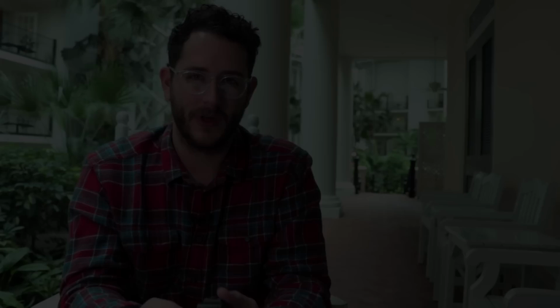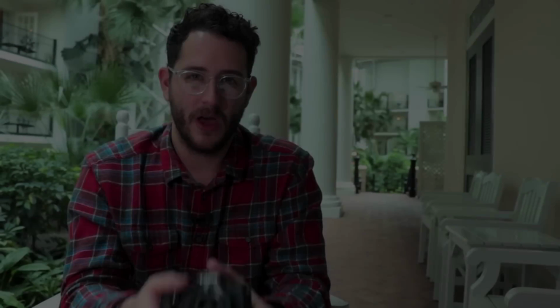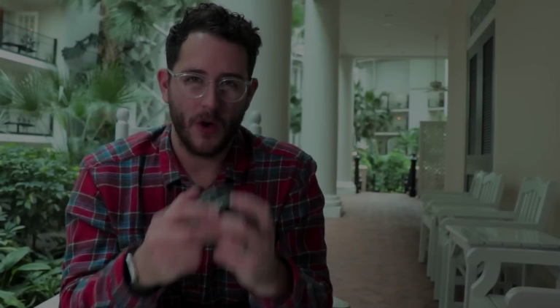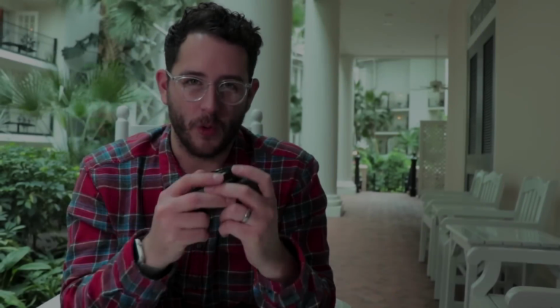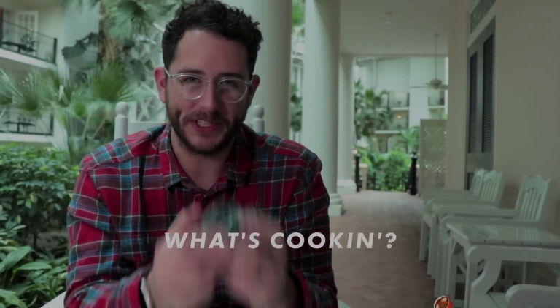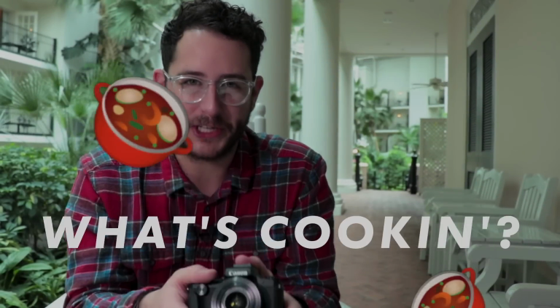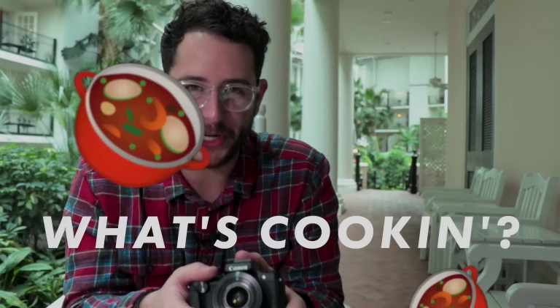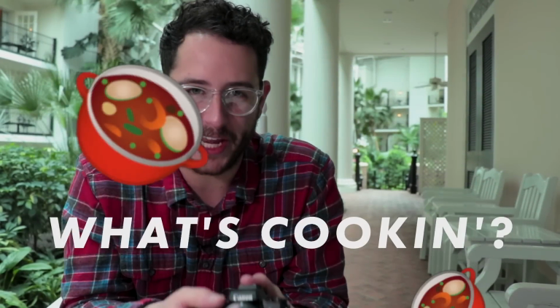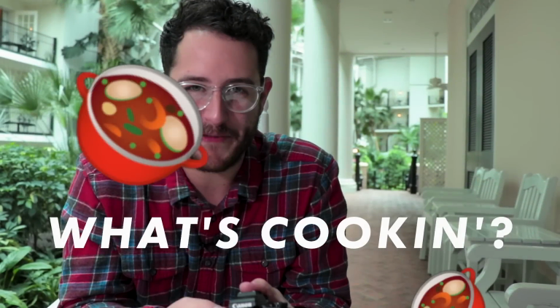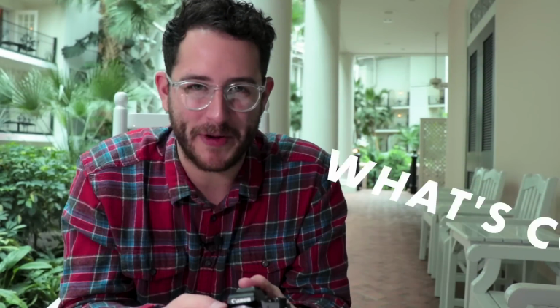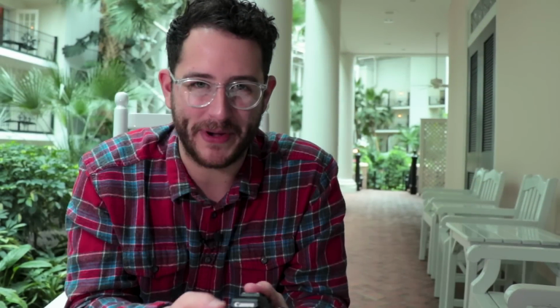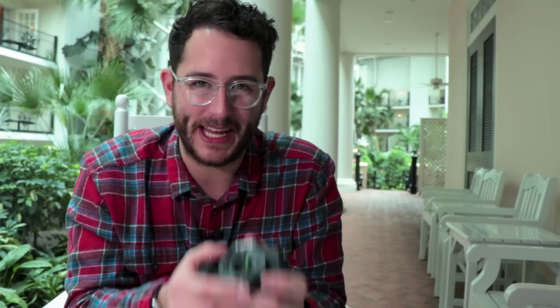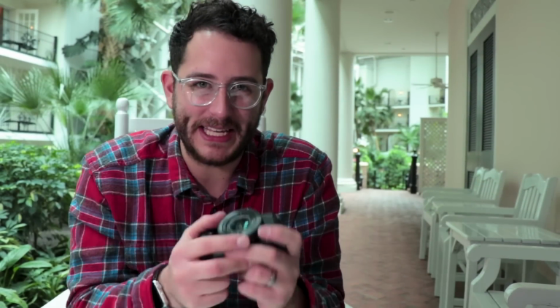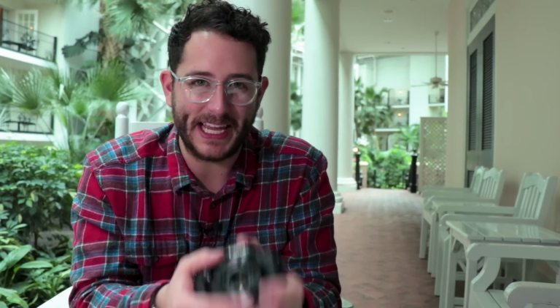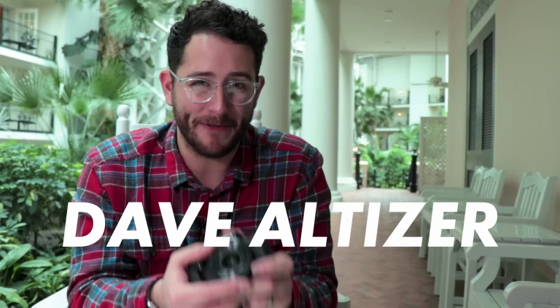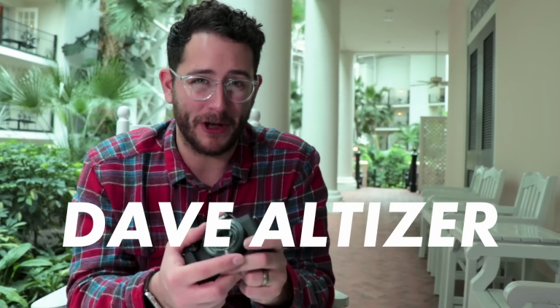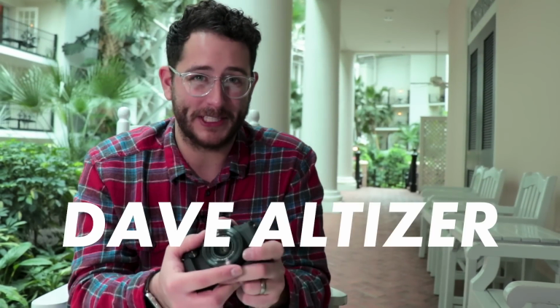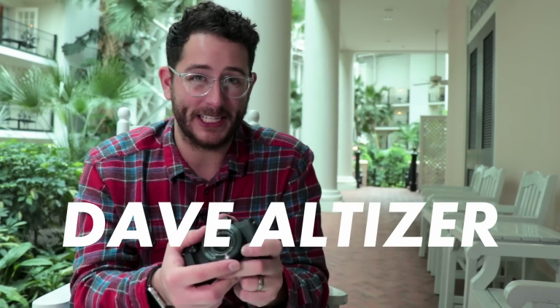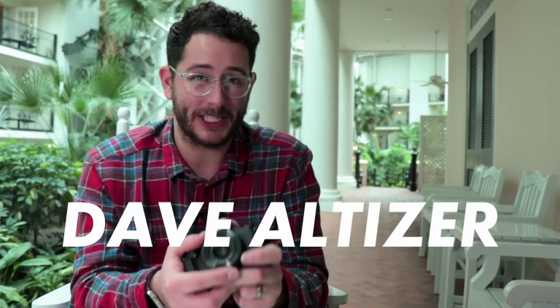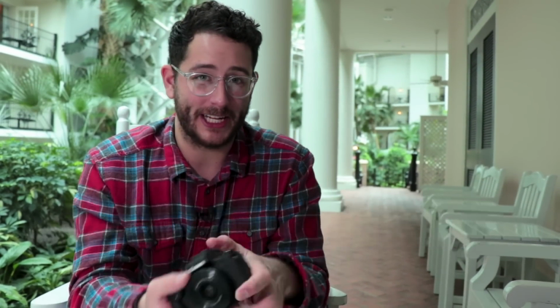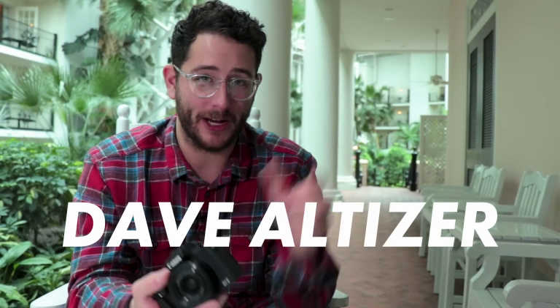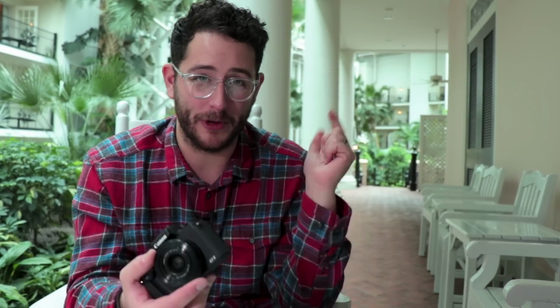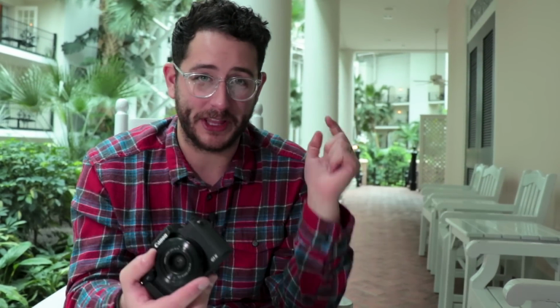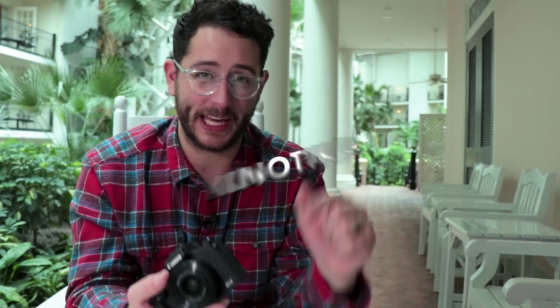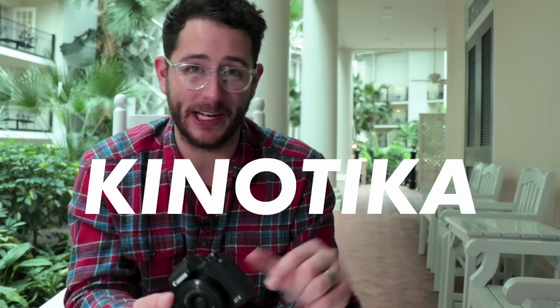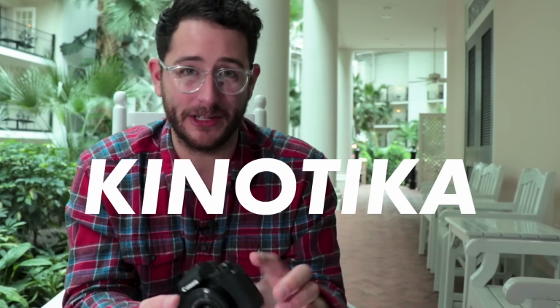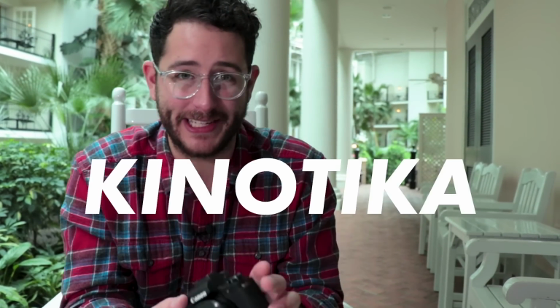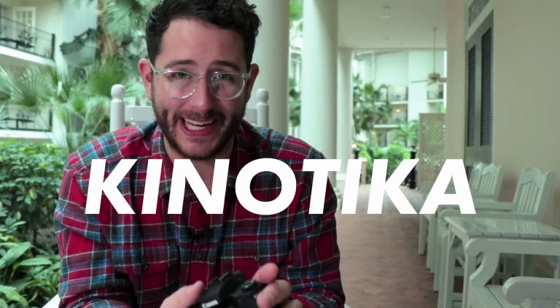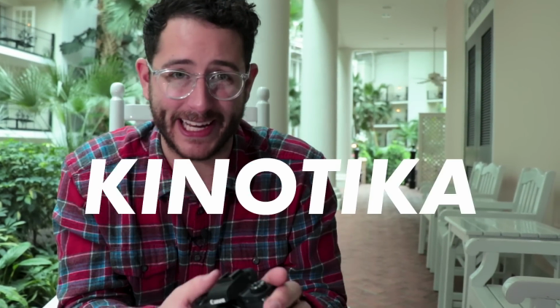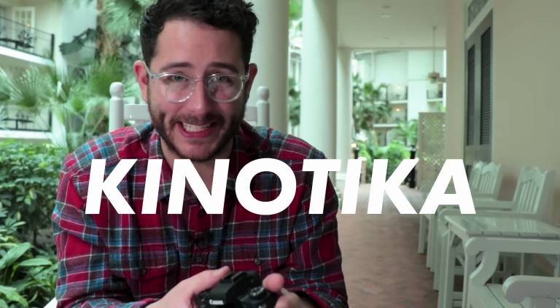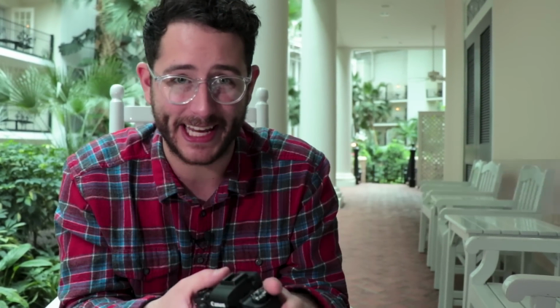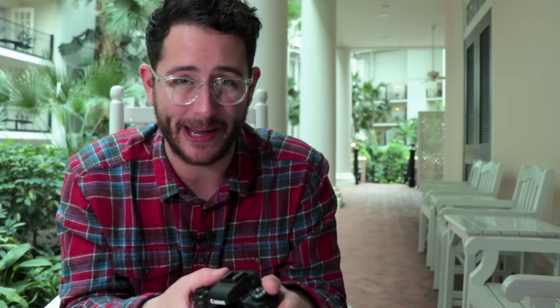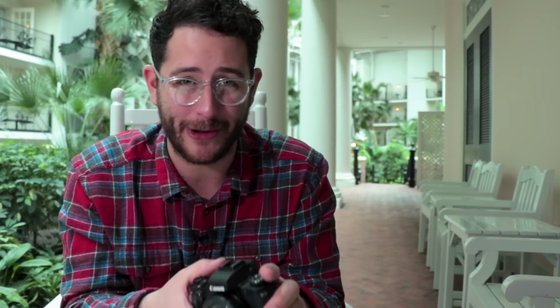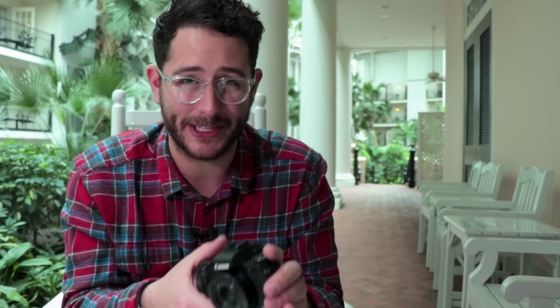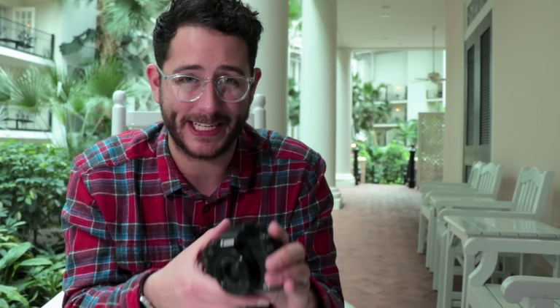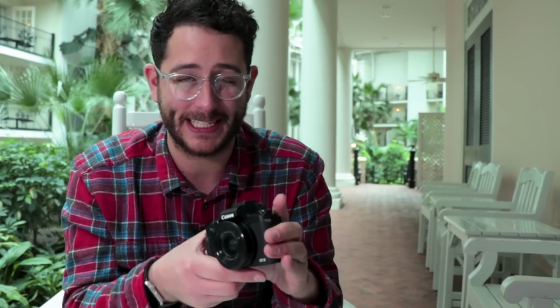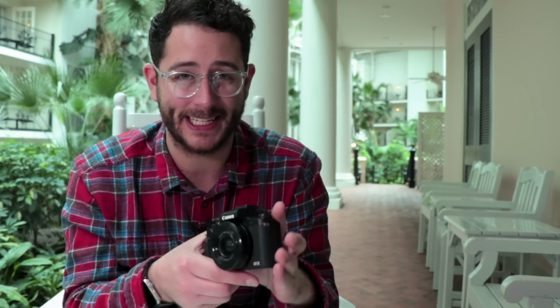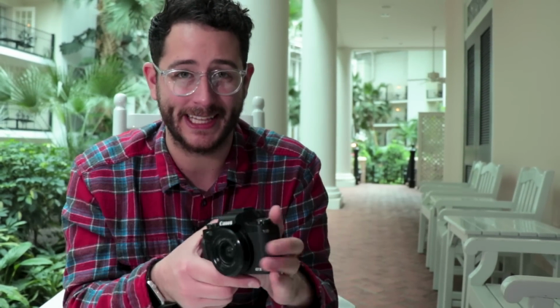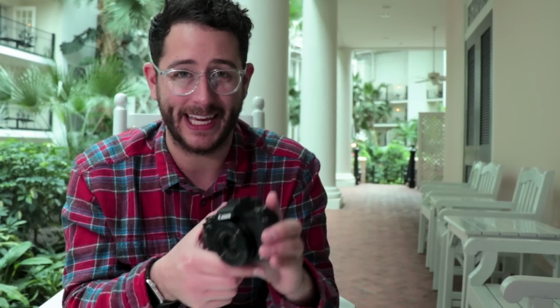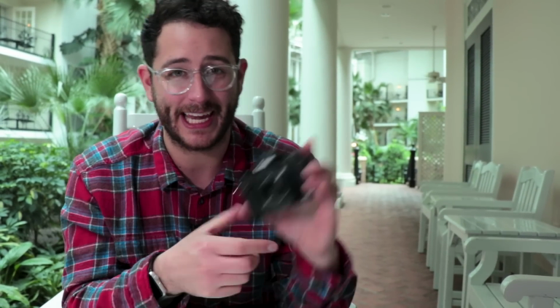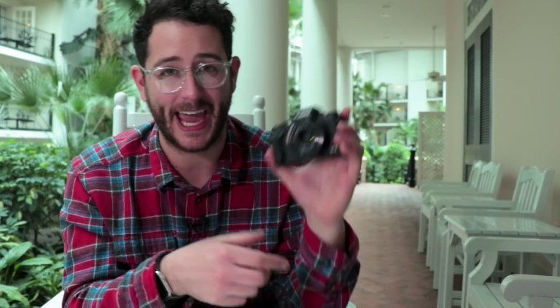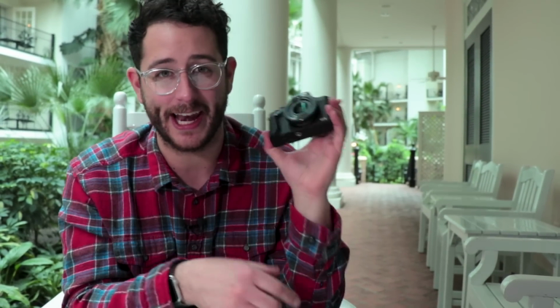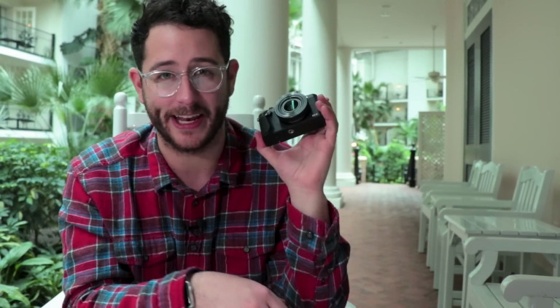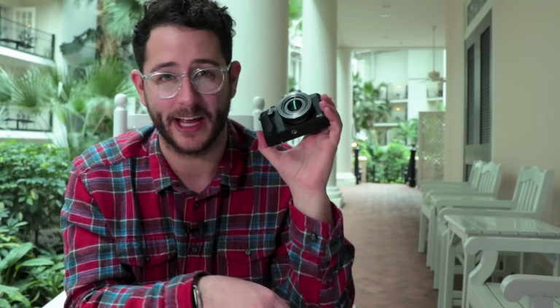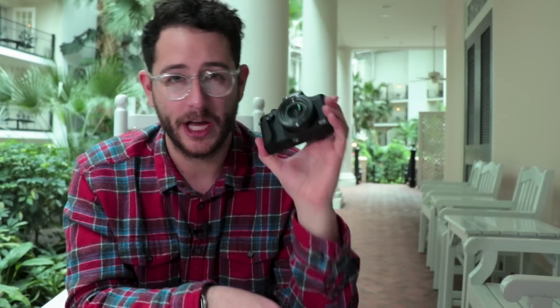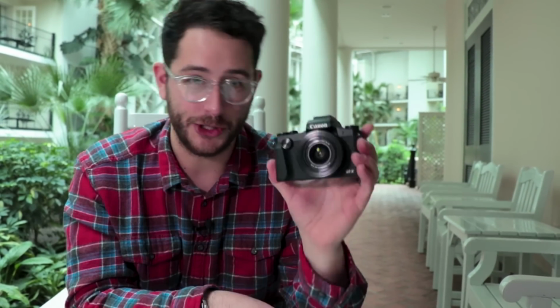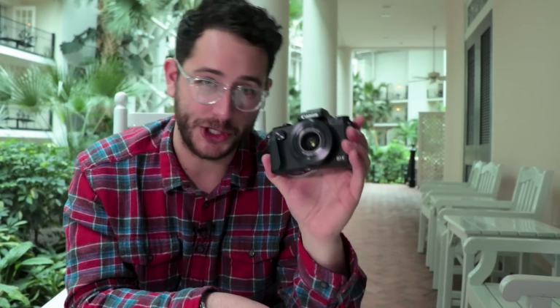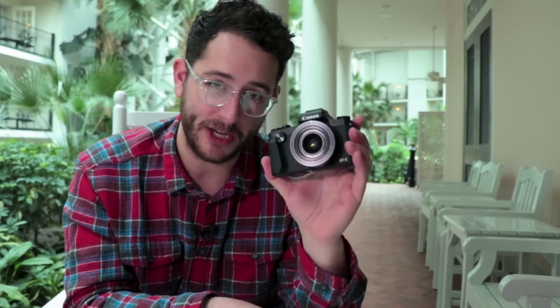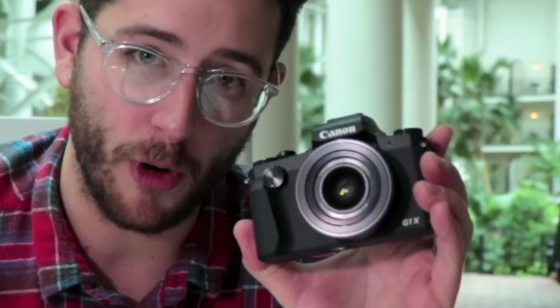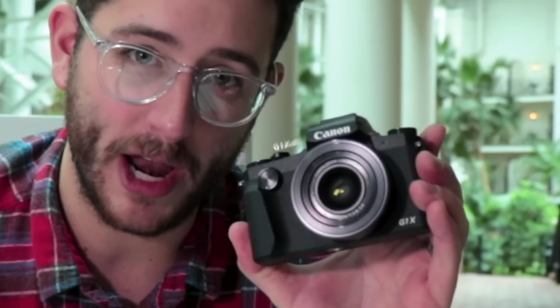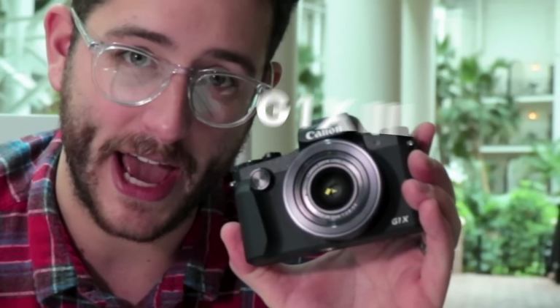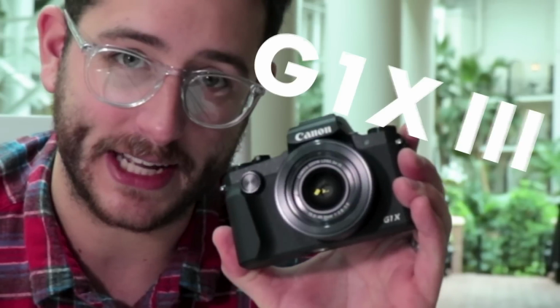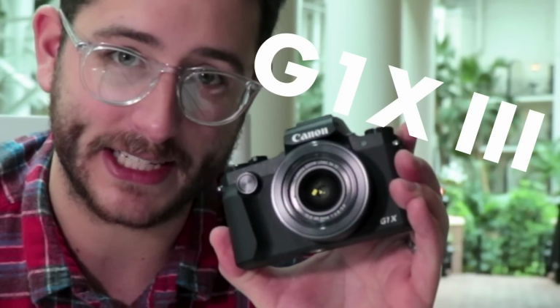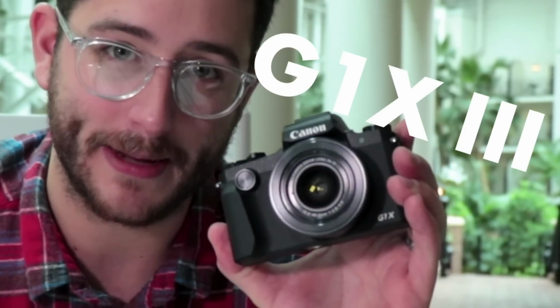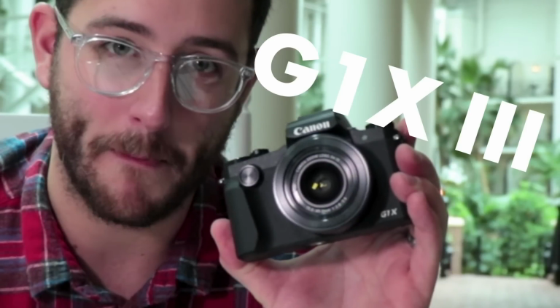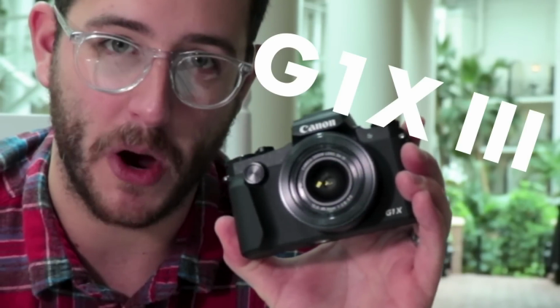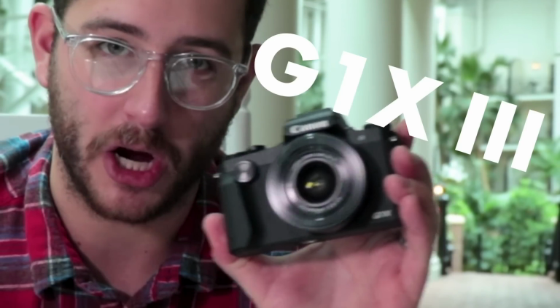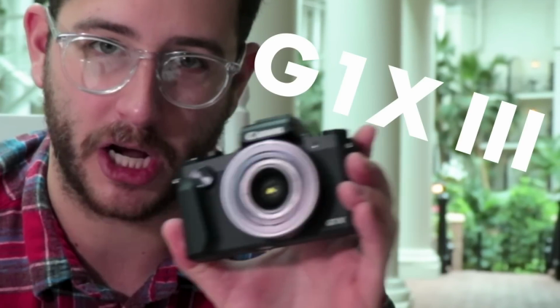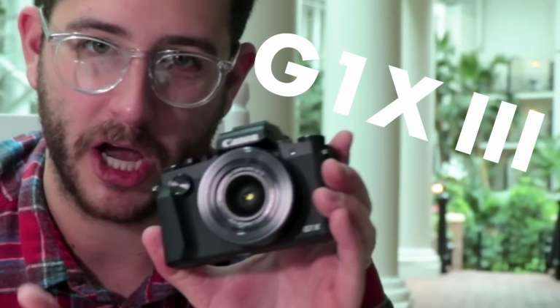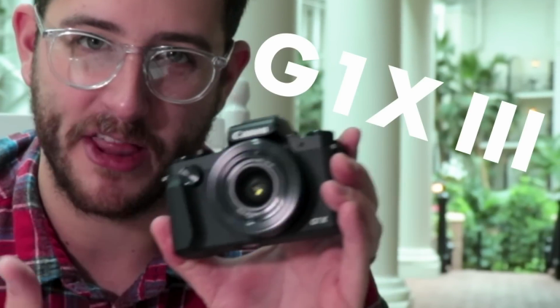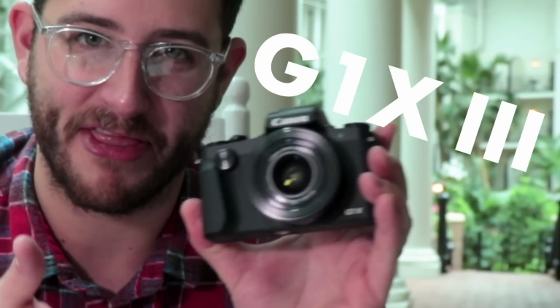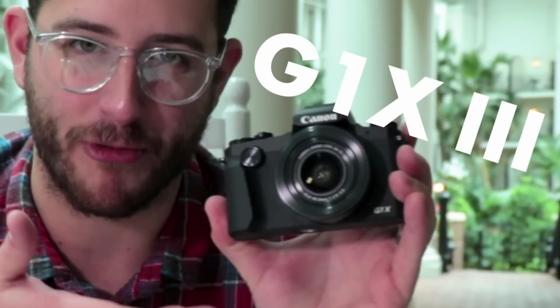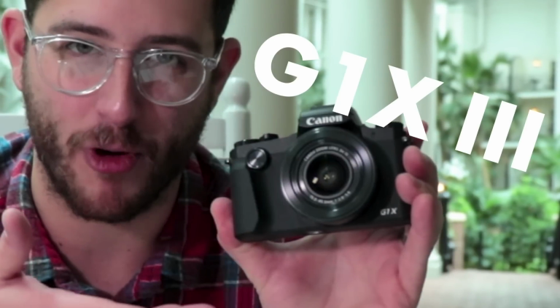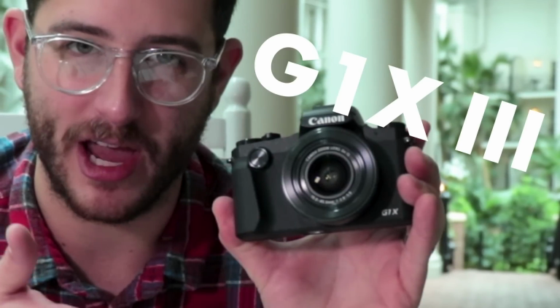What's cooking, everybody? Dave Altizer here with Kino Tica. Today we are testing the Canon G1X Mark III.